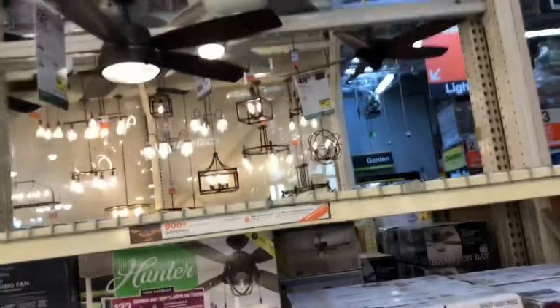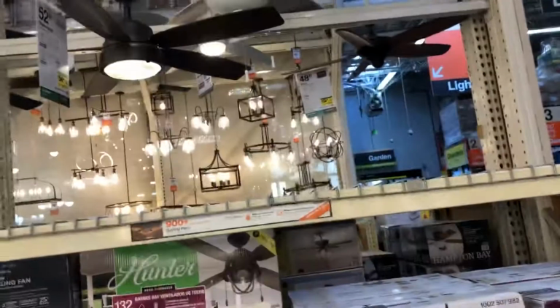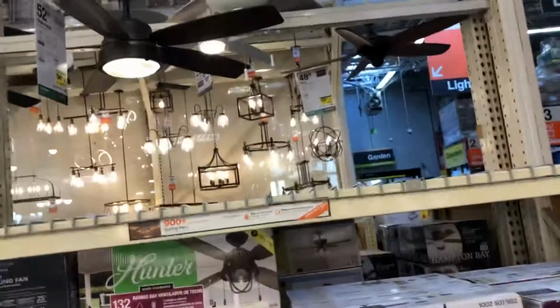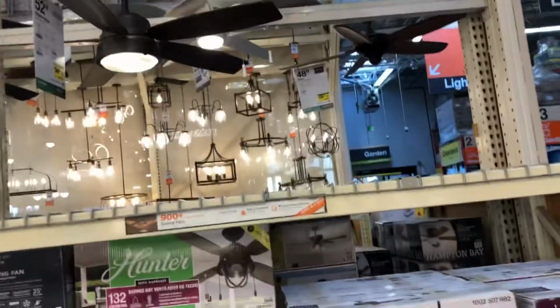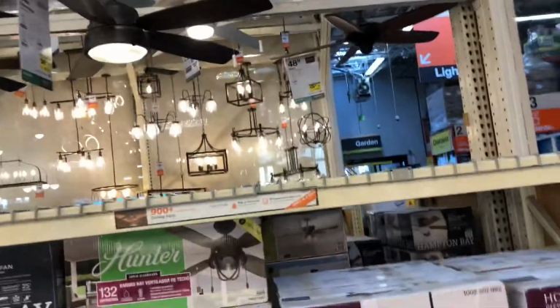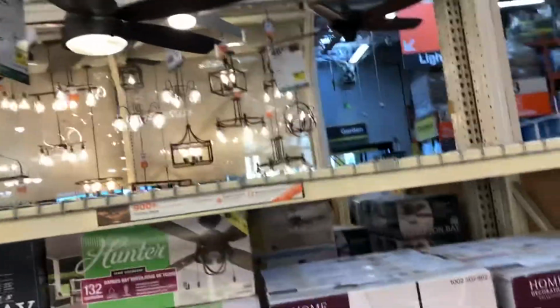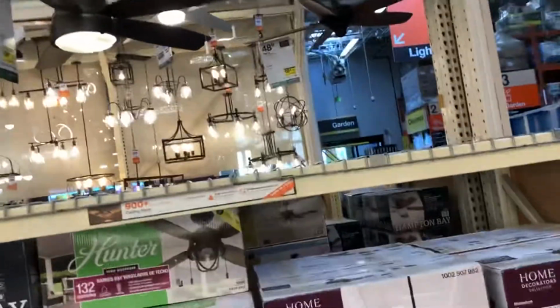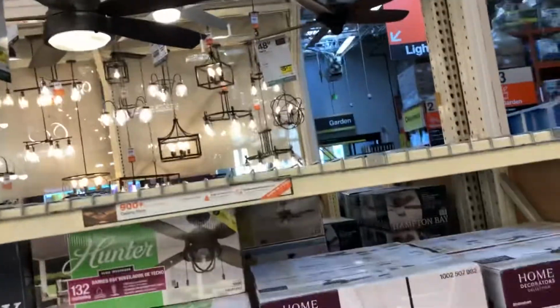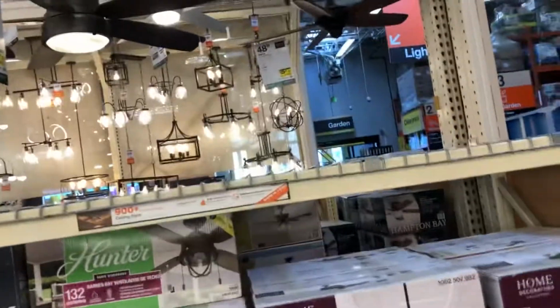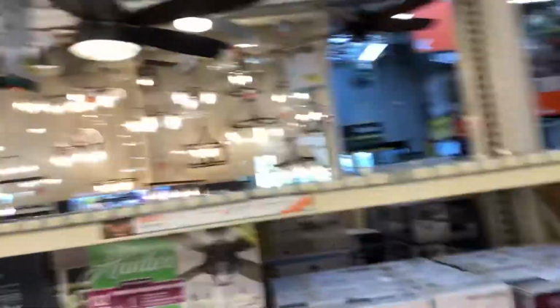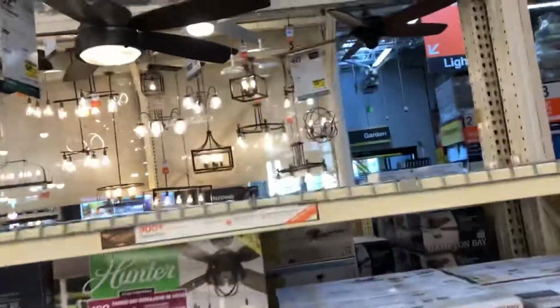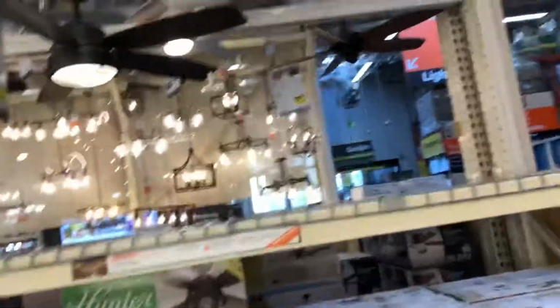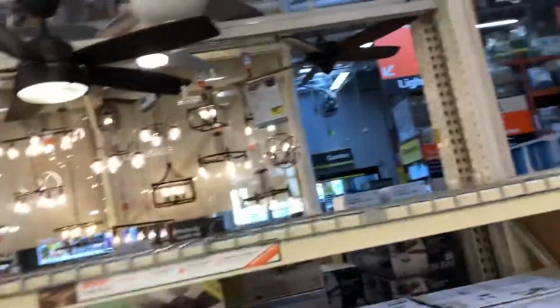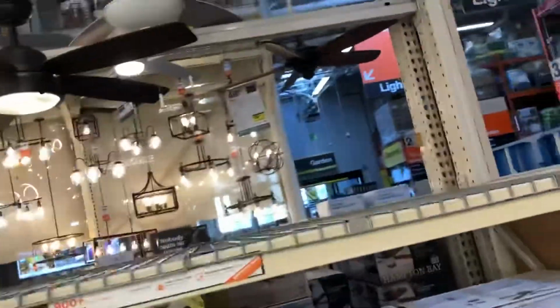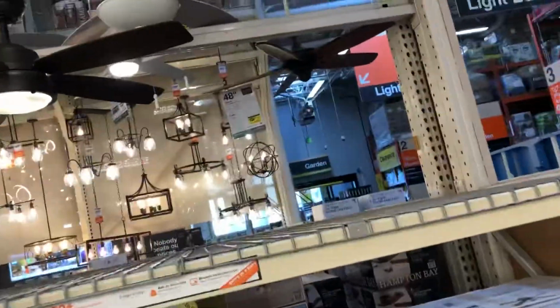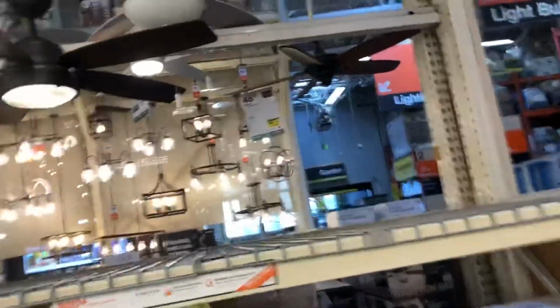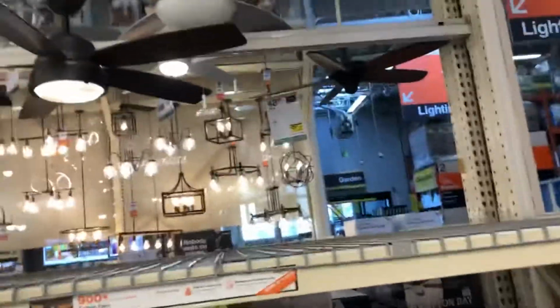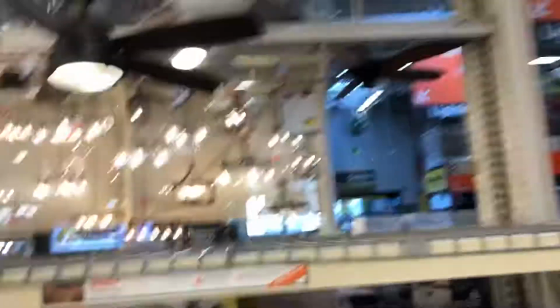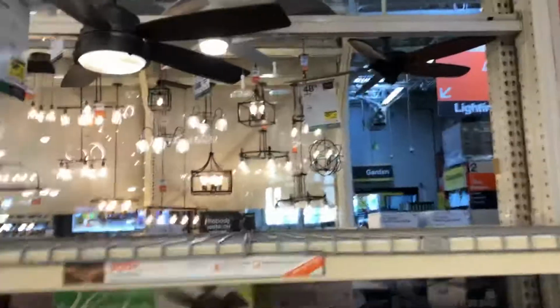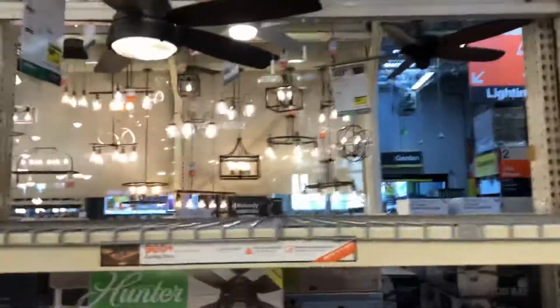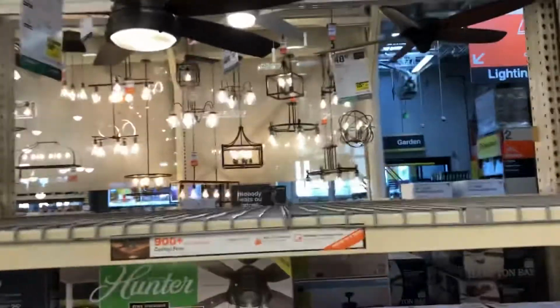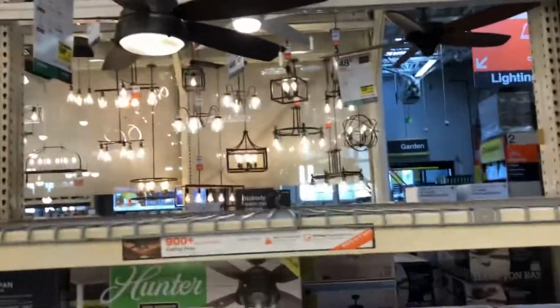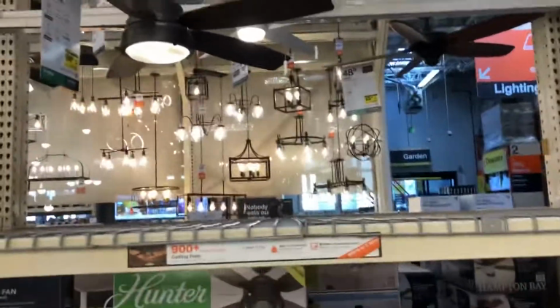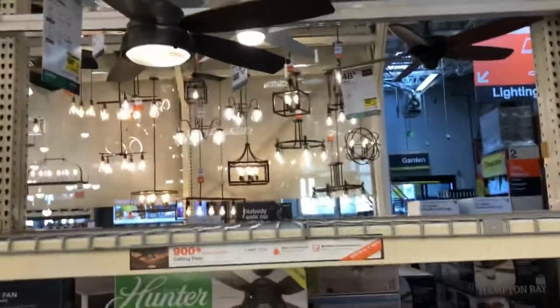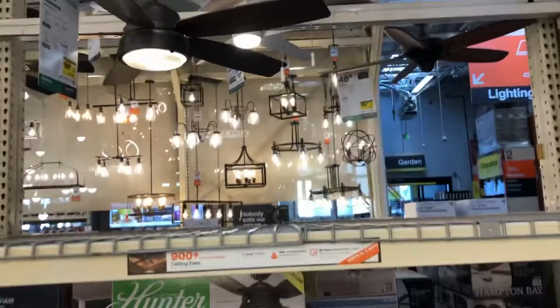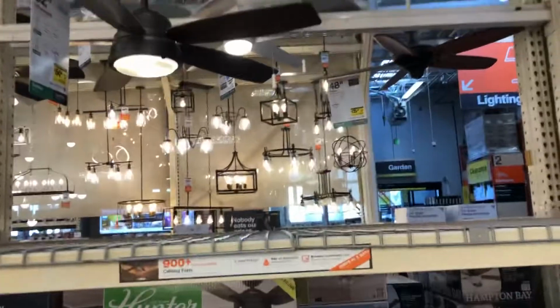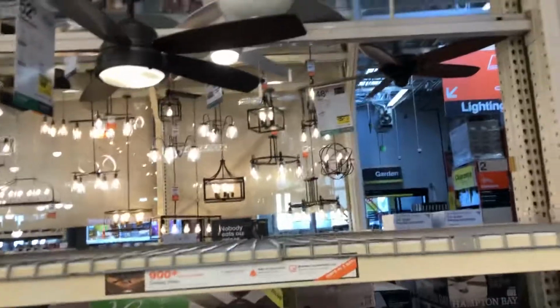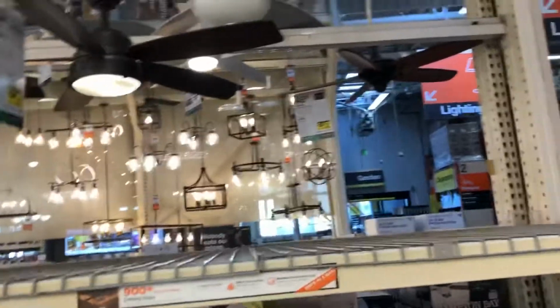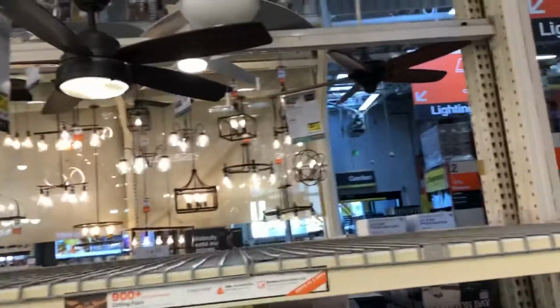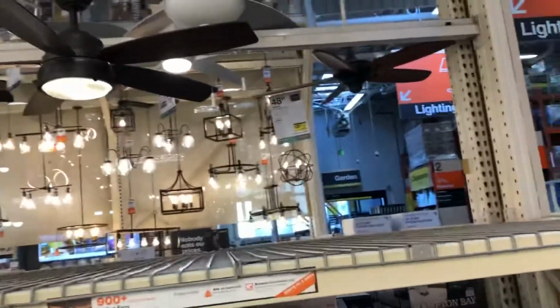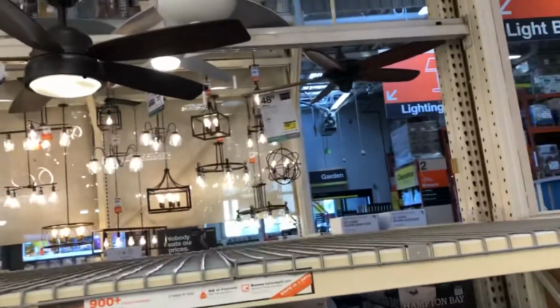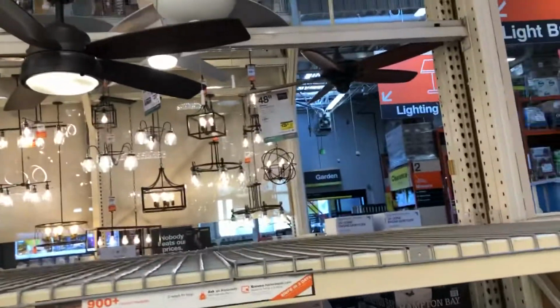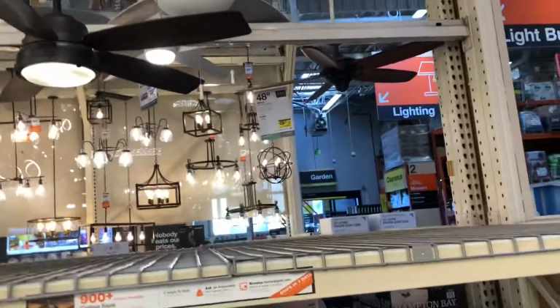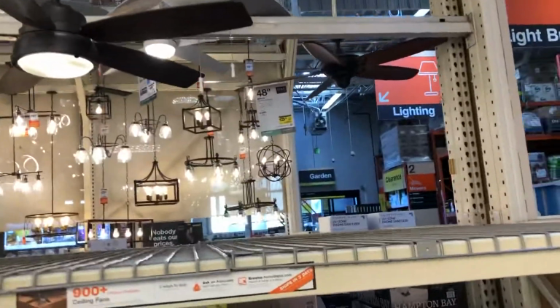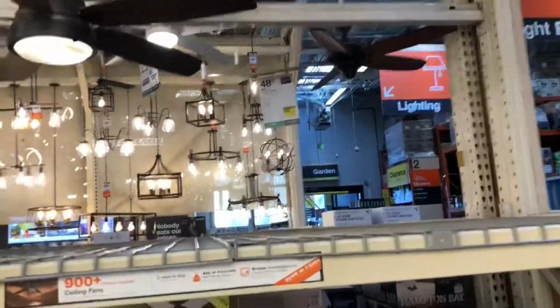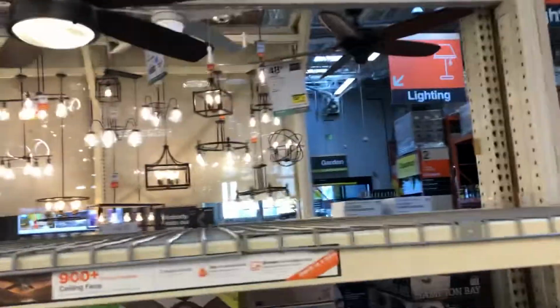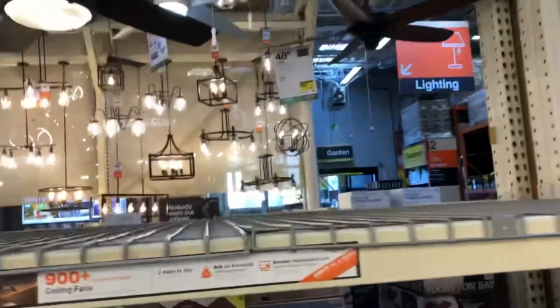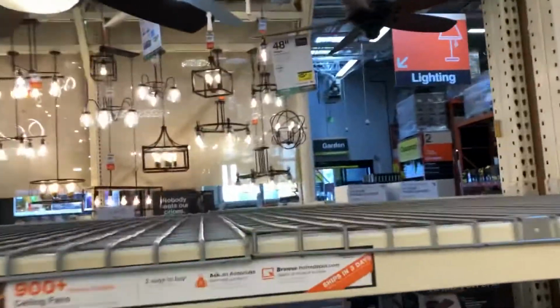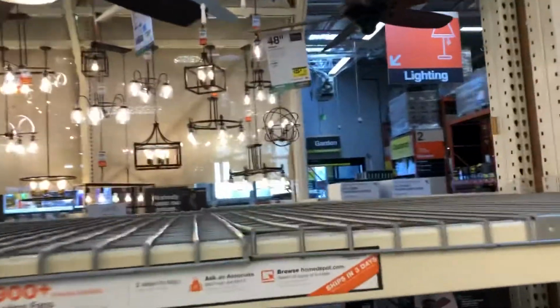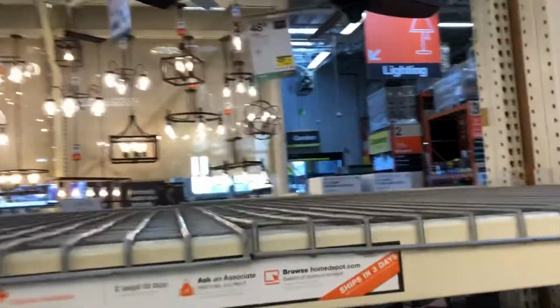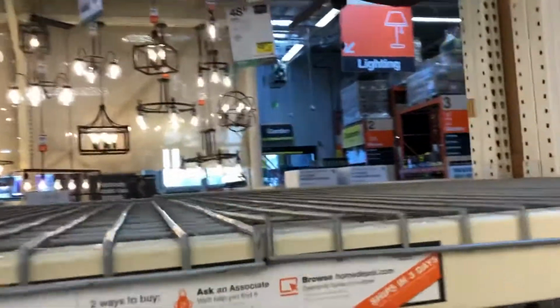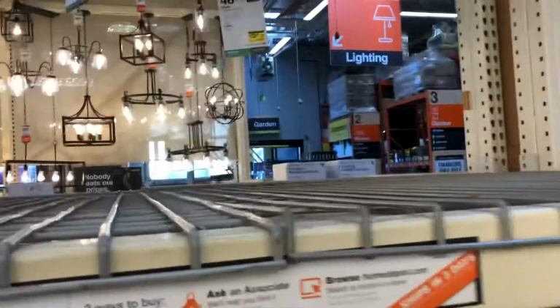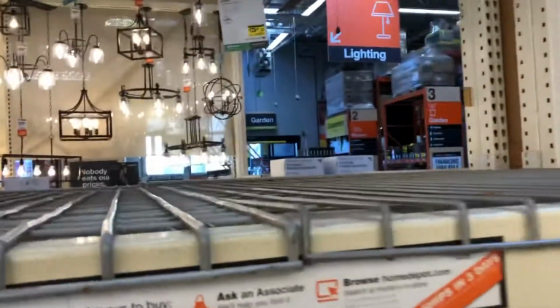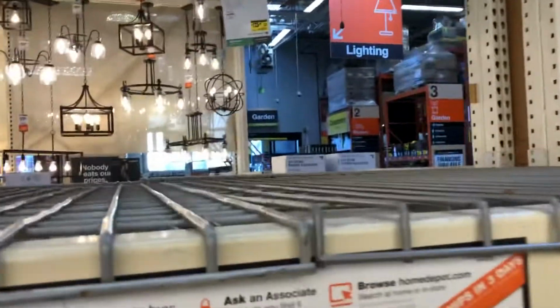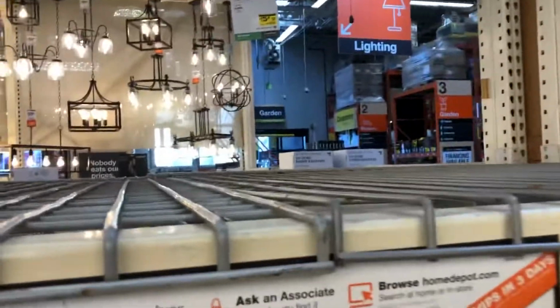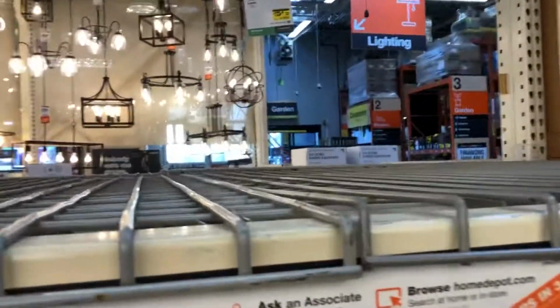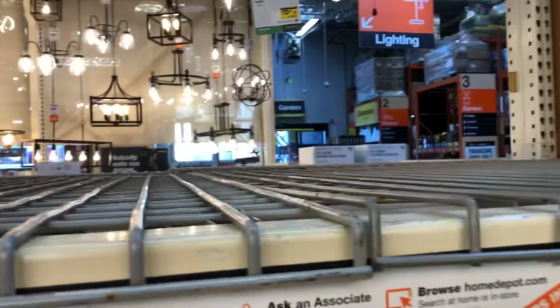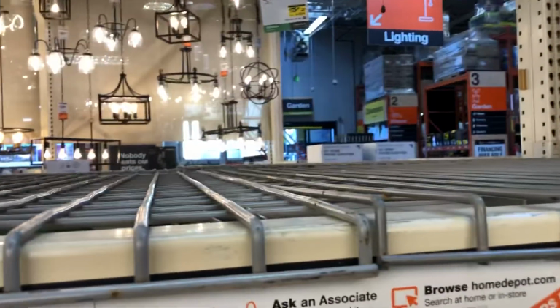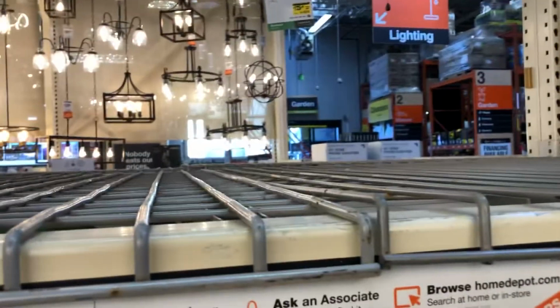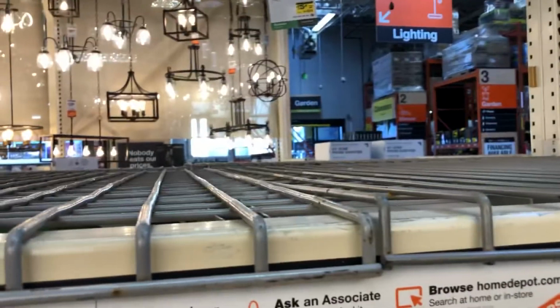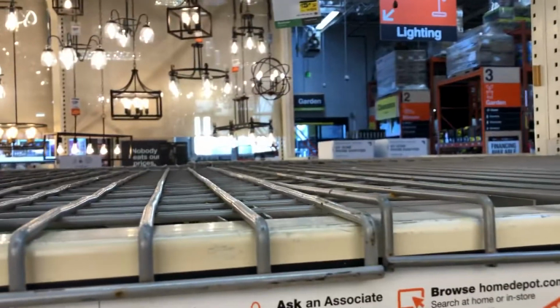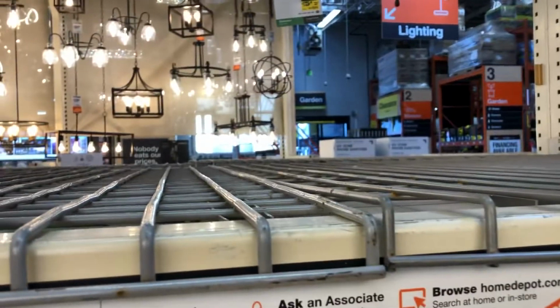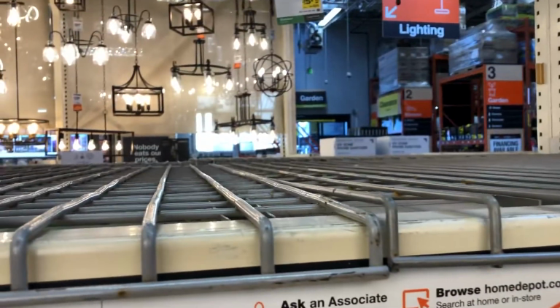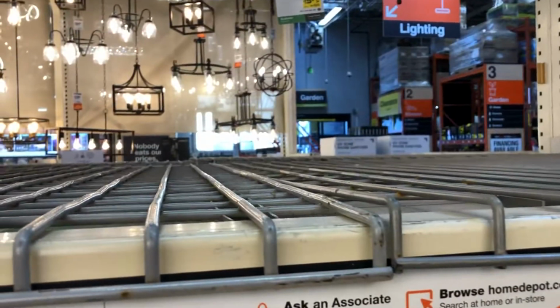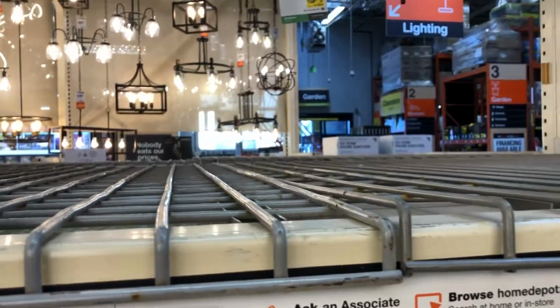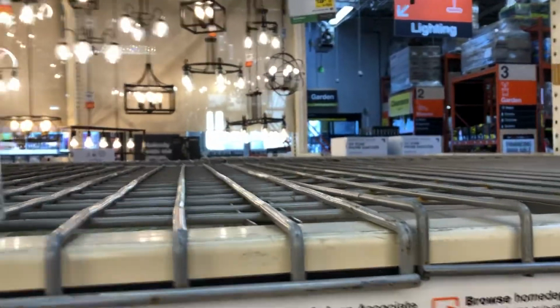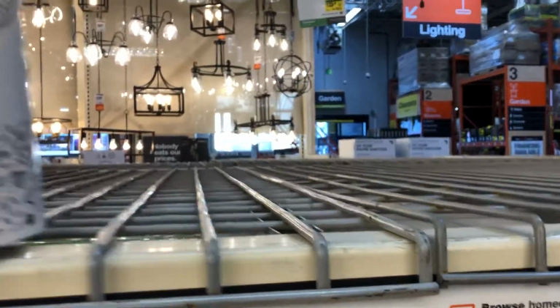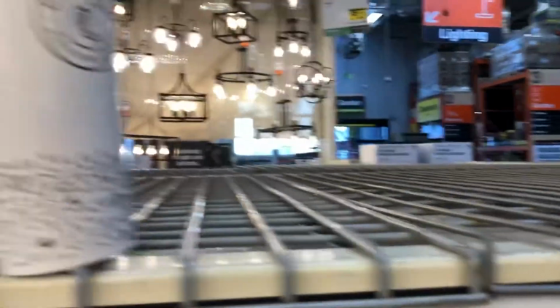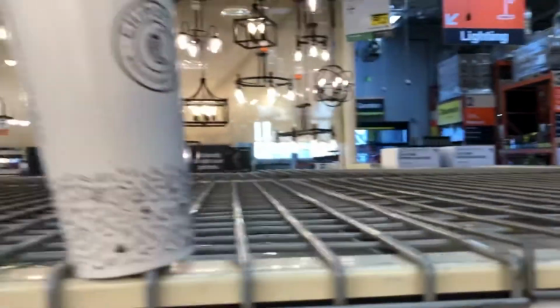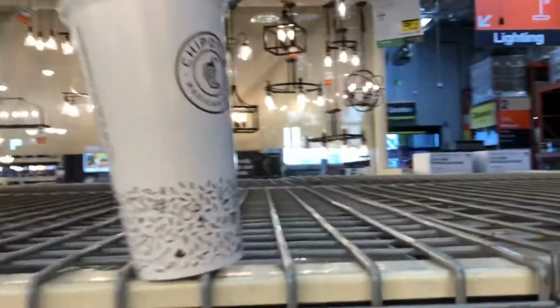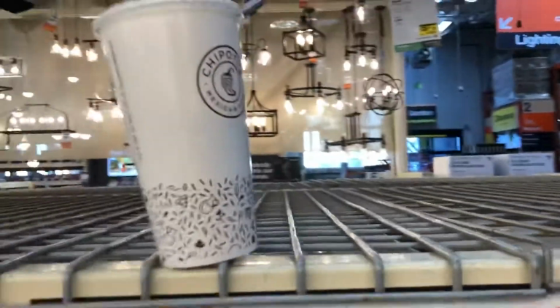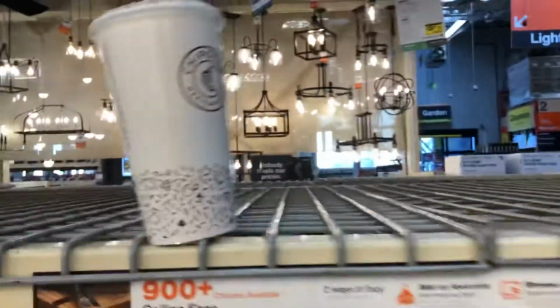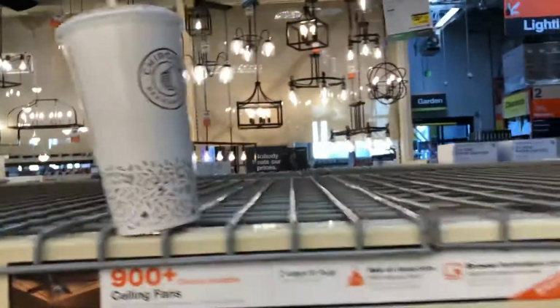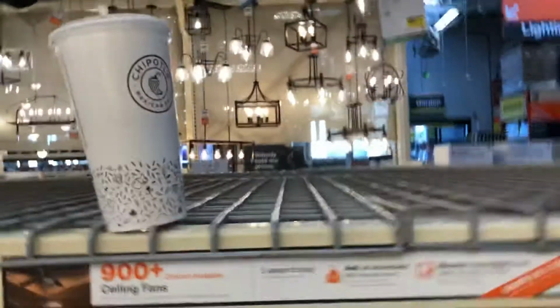This video is dedicated to ceiling fan fans — people who like ceiling fans. This video is for you.